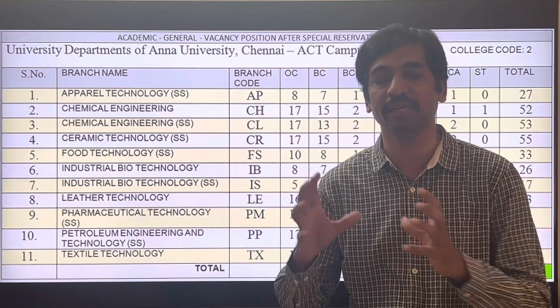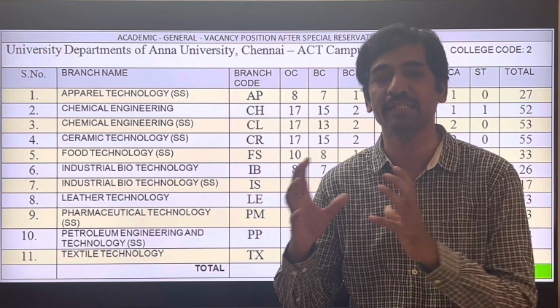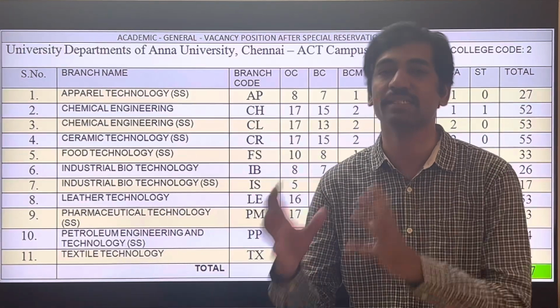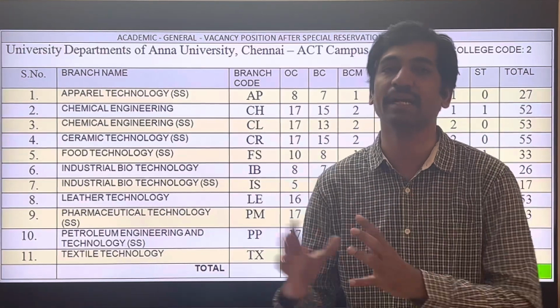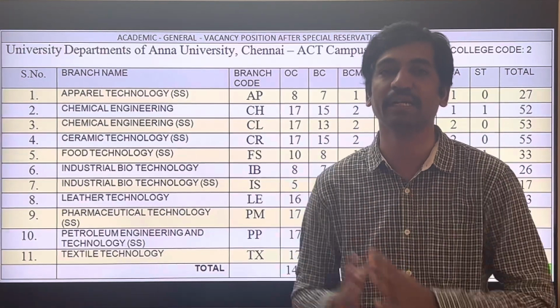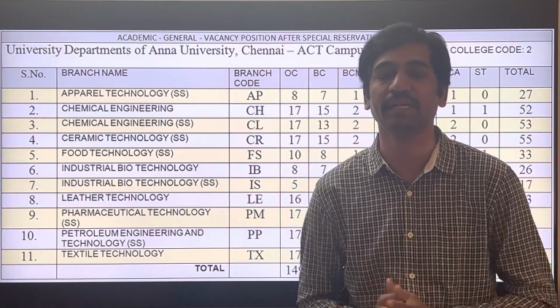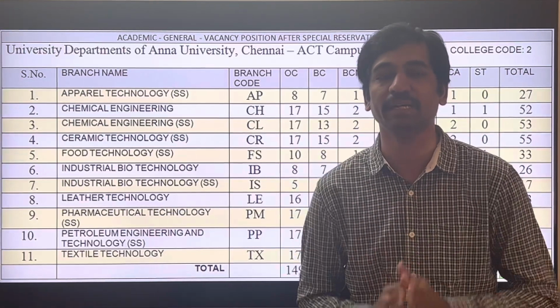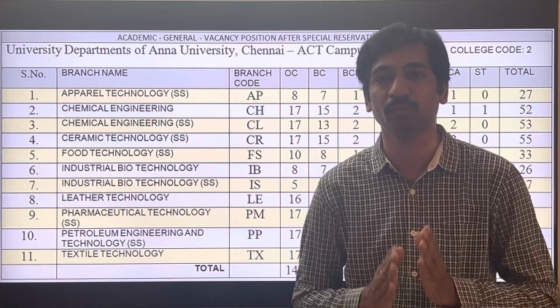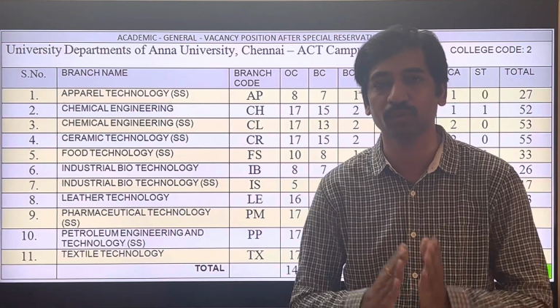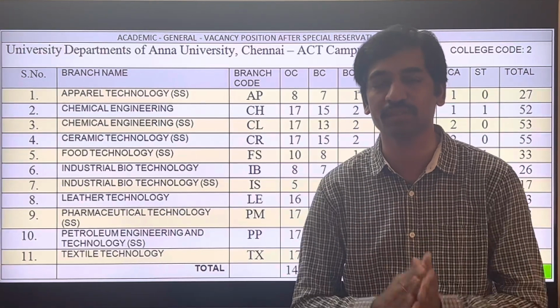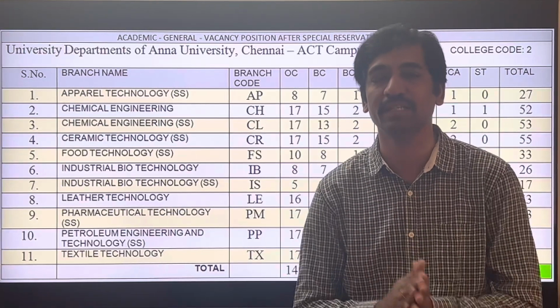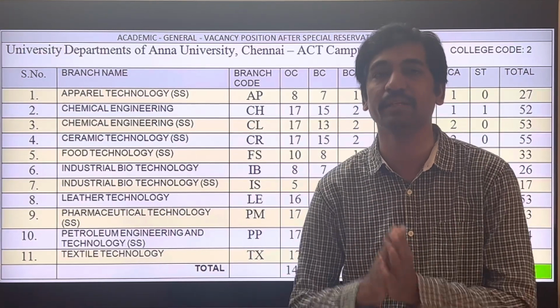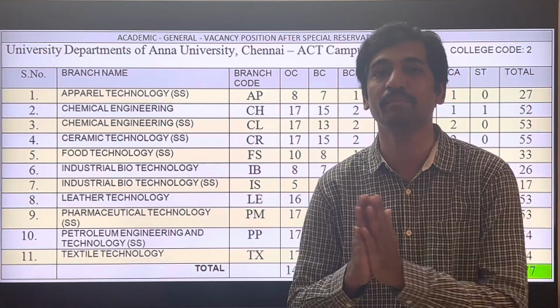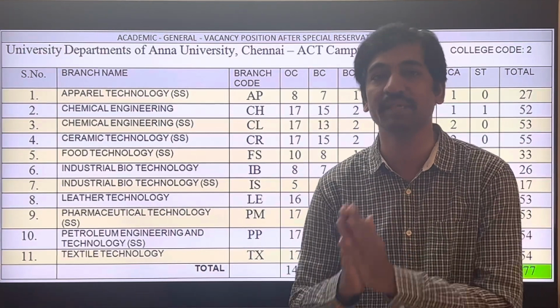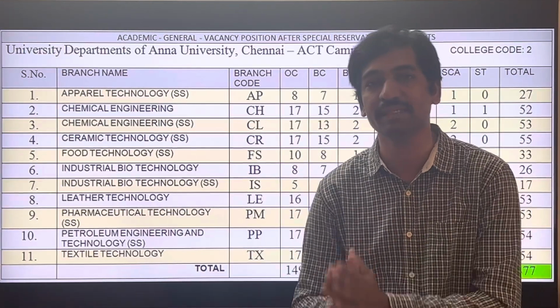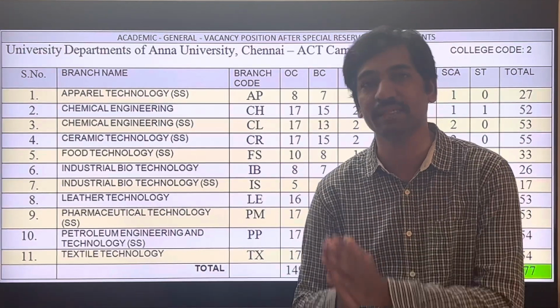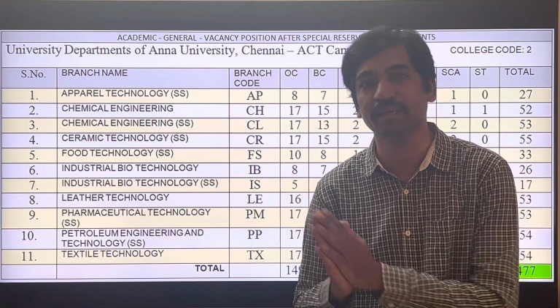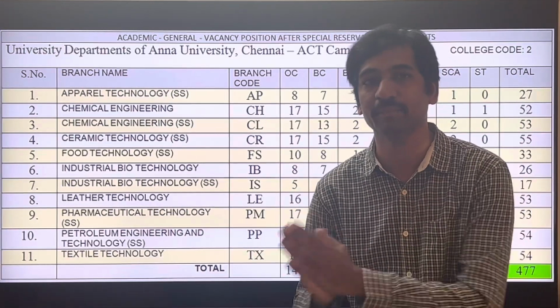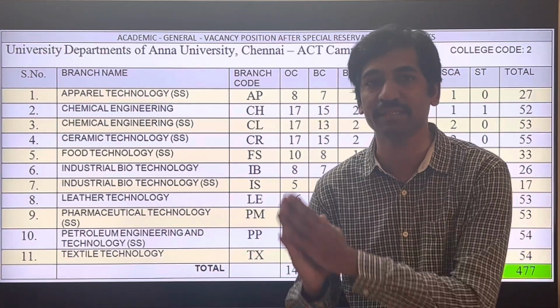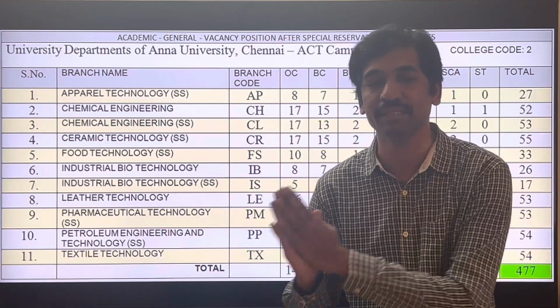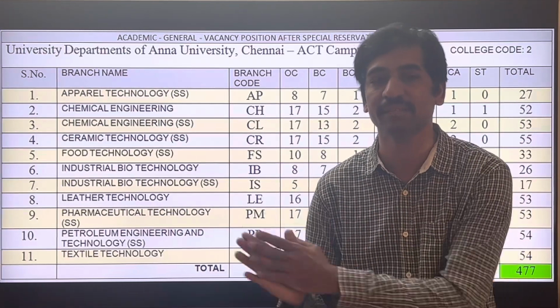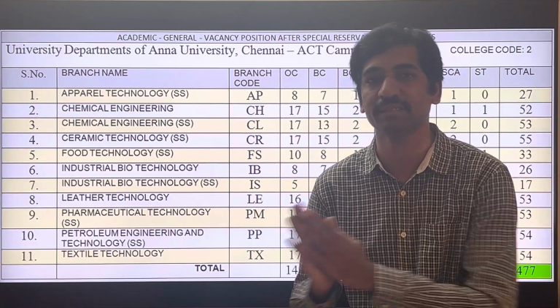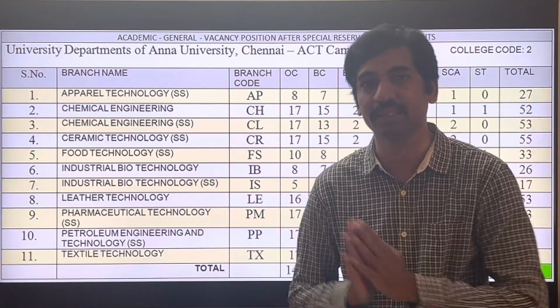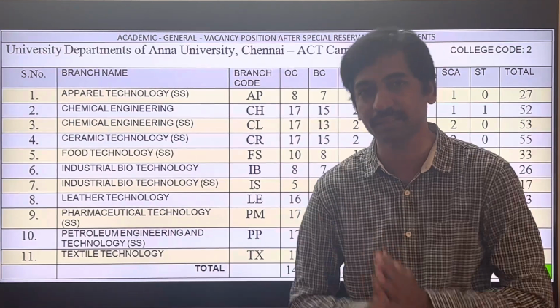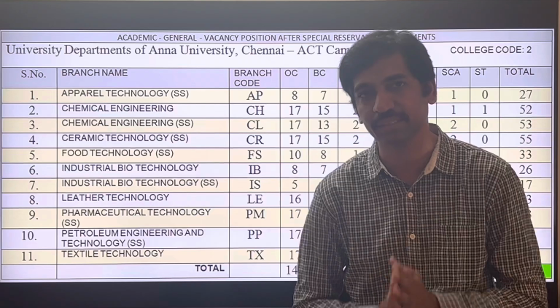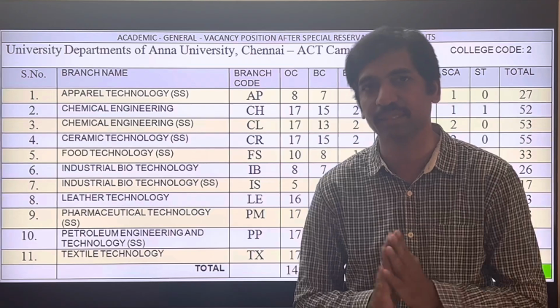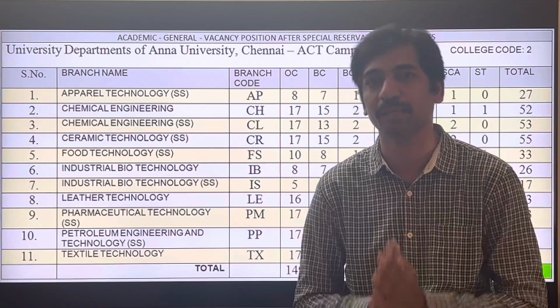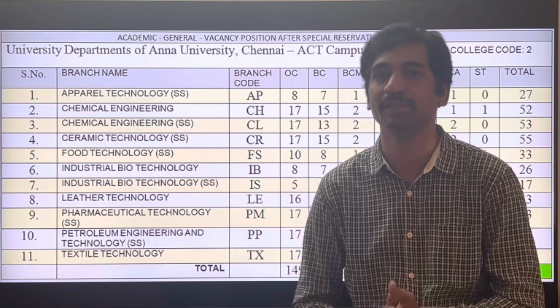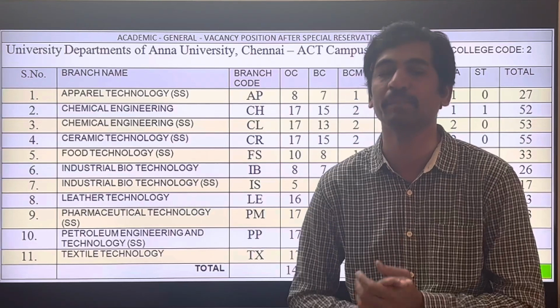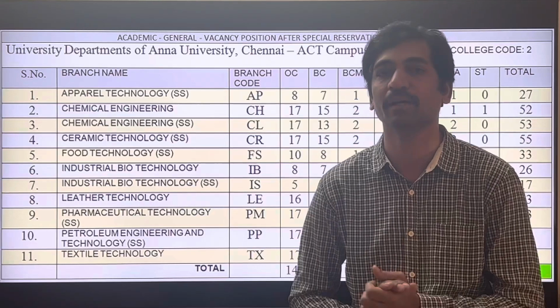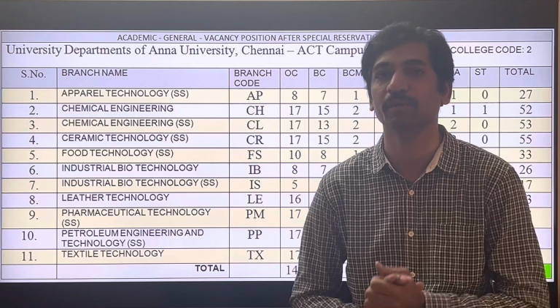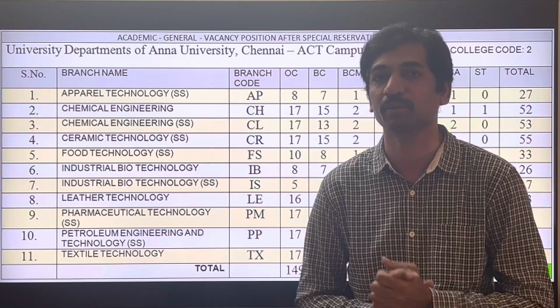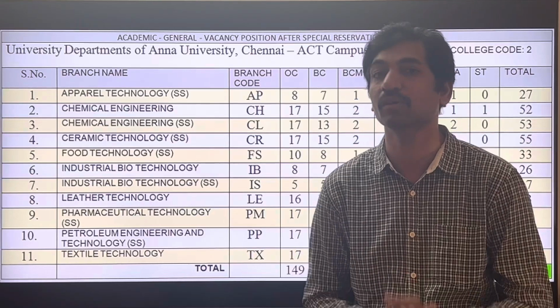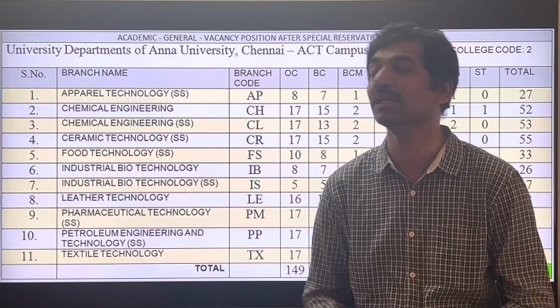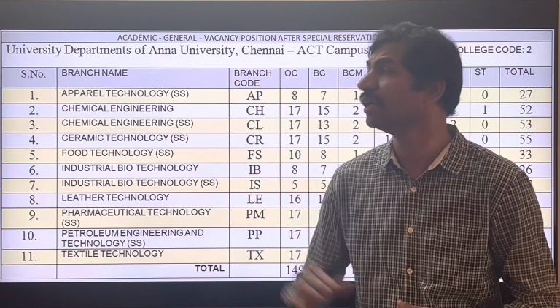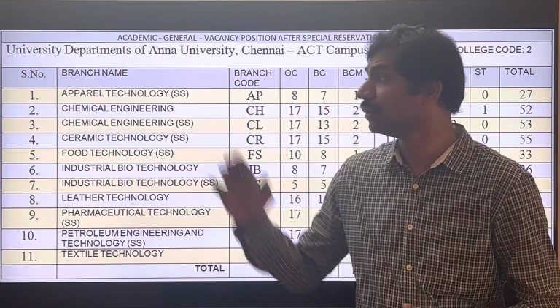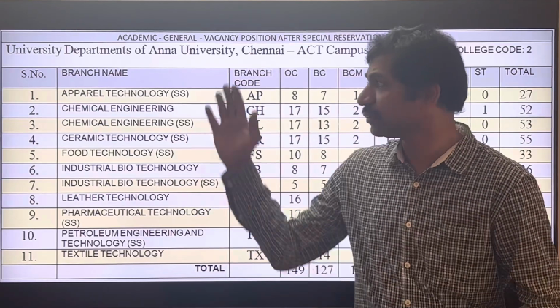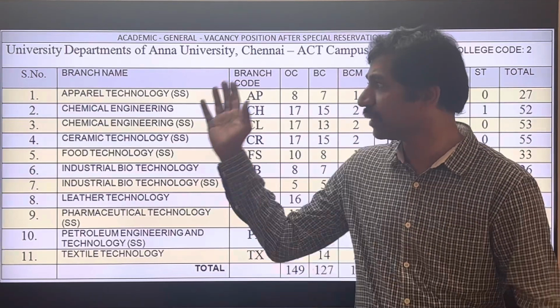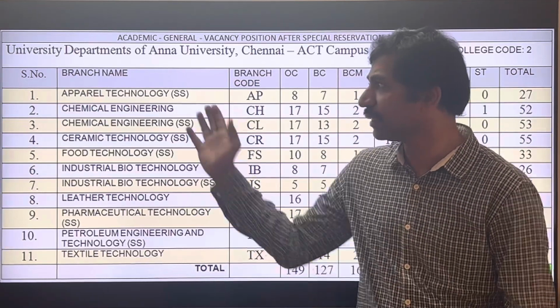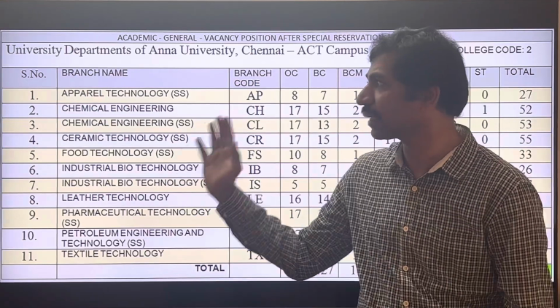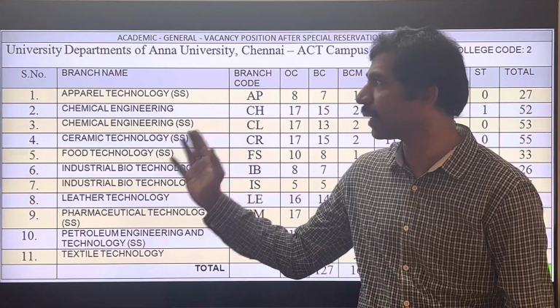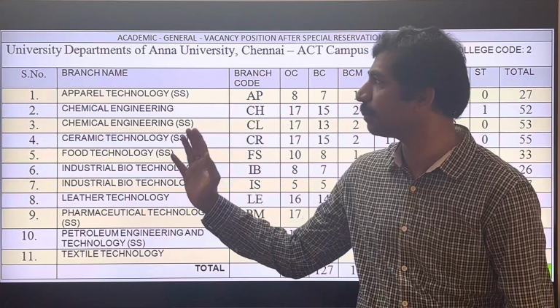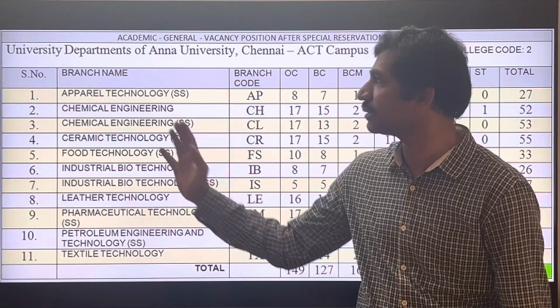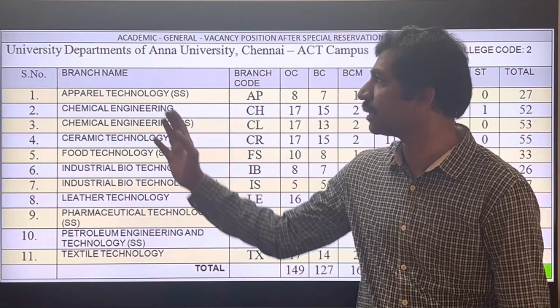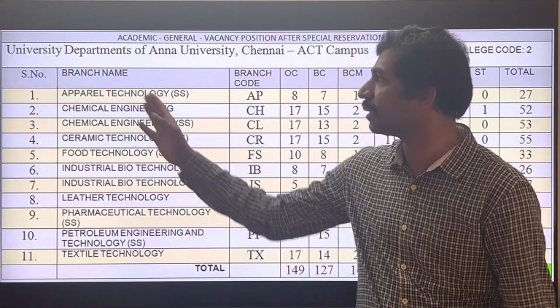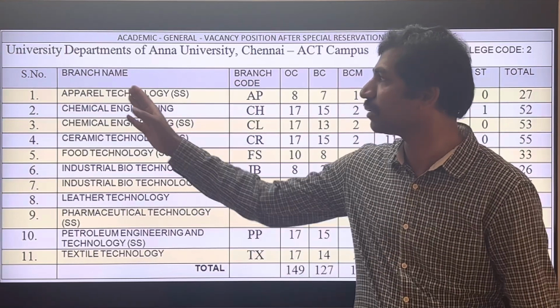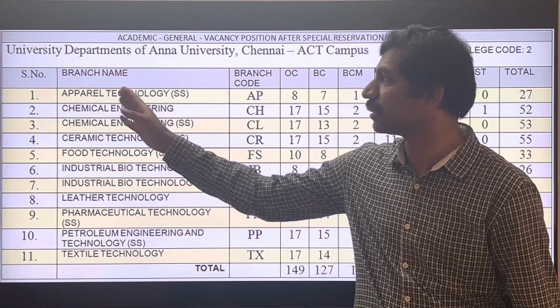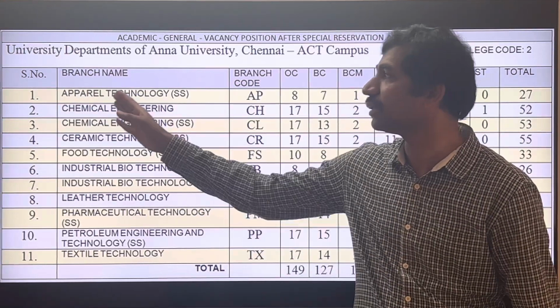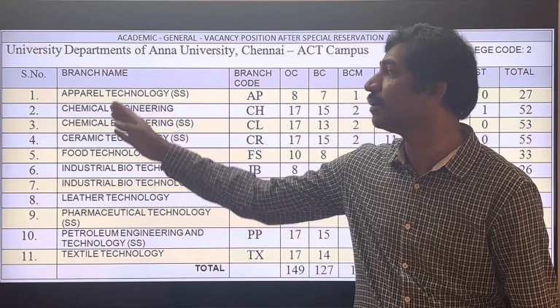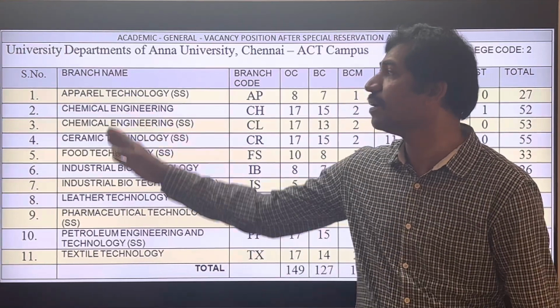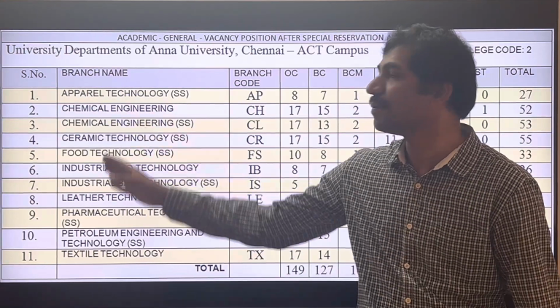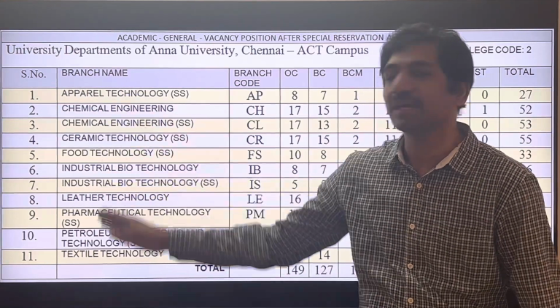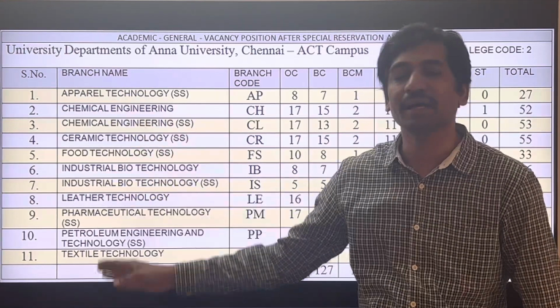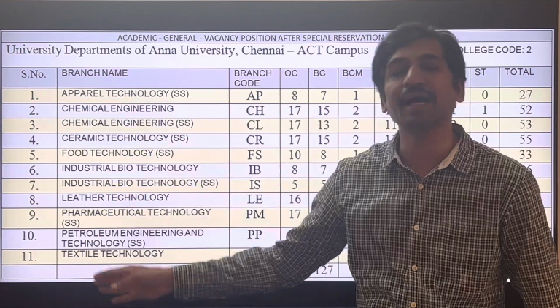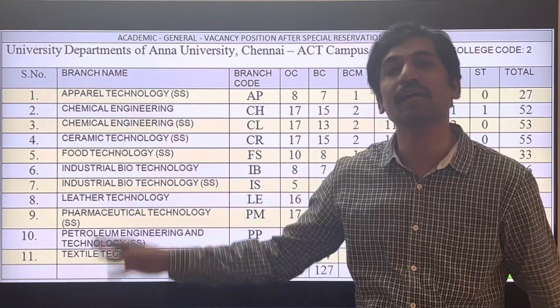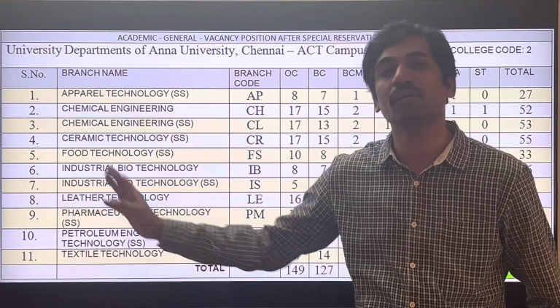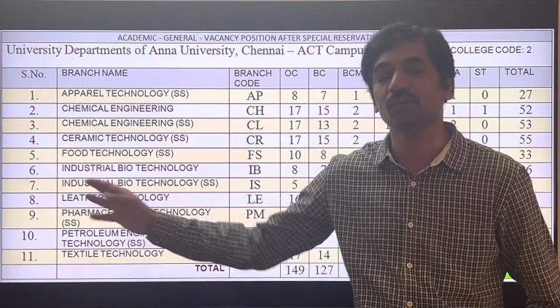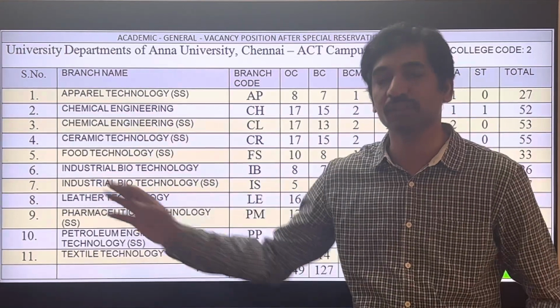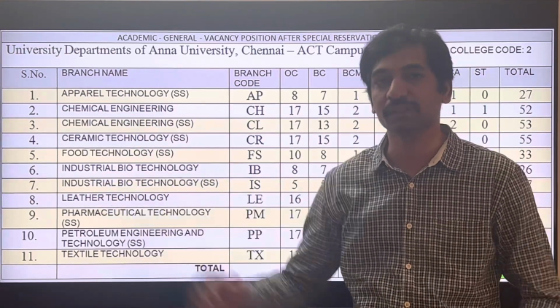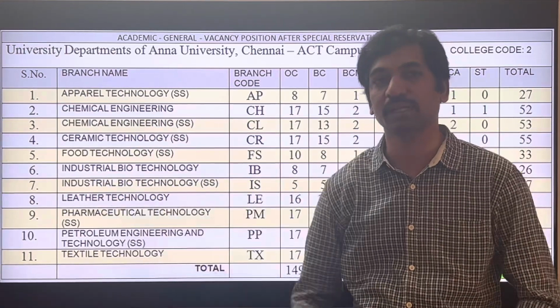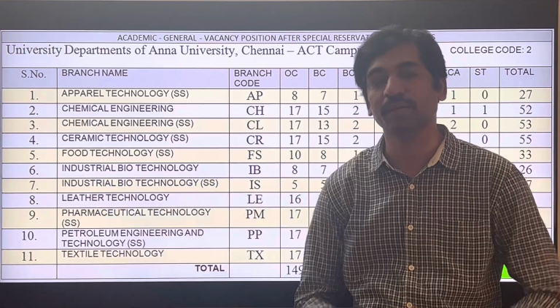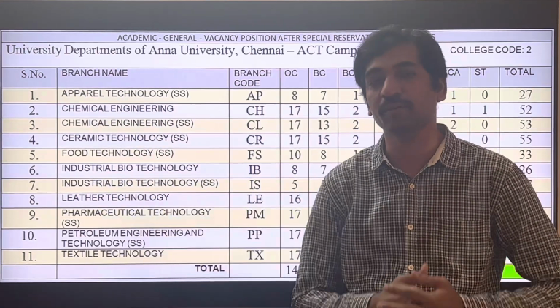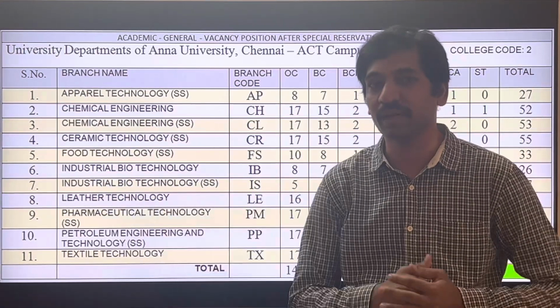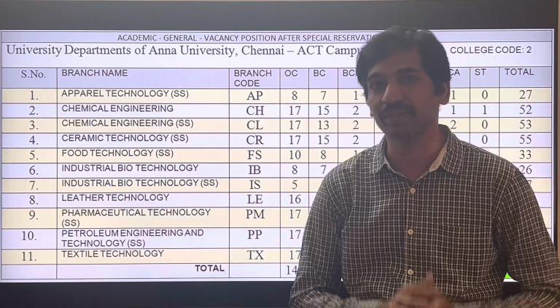We will also cover the total number of seats for each category: OC, BC, MBC, SC, and ST. So in this campus, there are rare courses available.